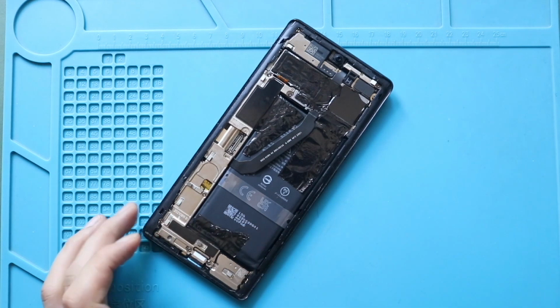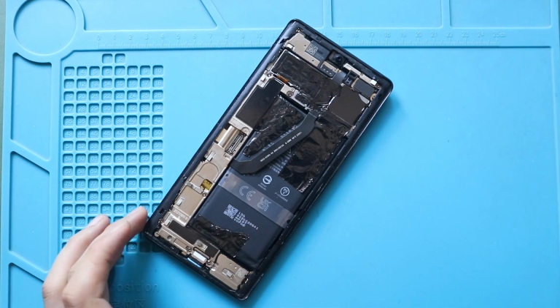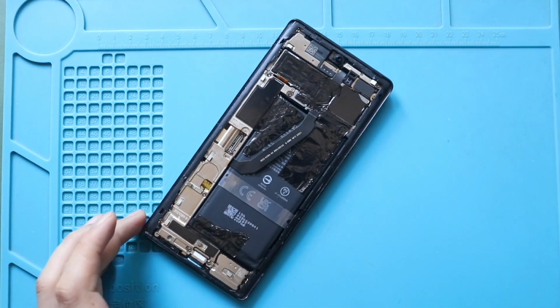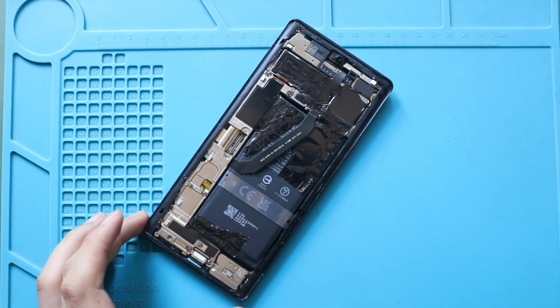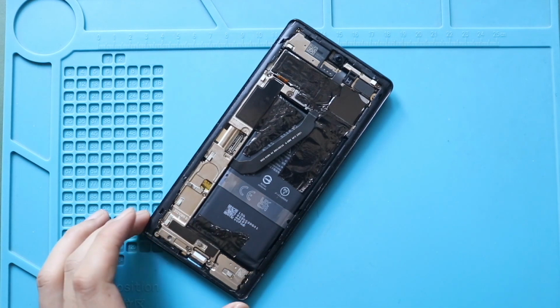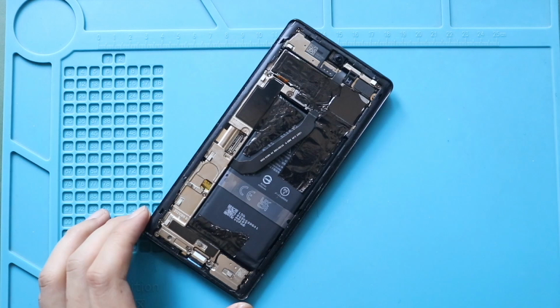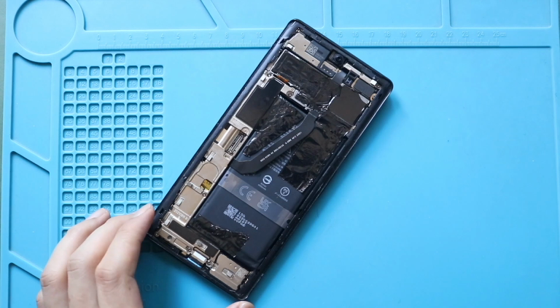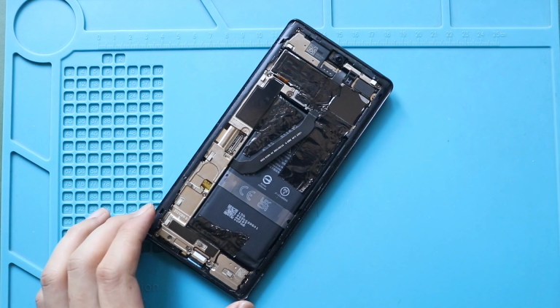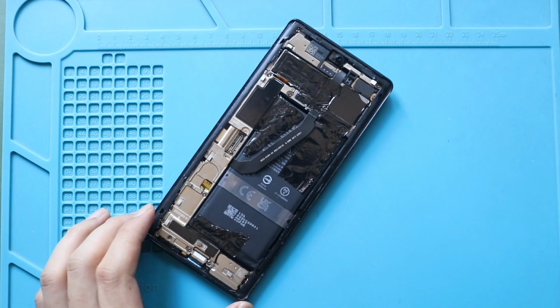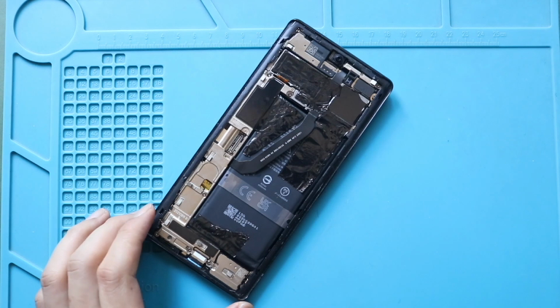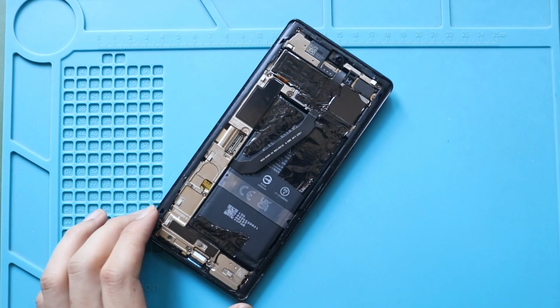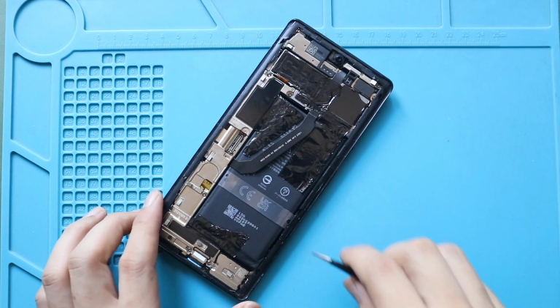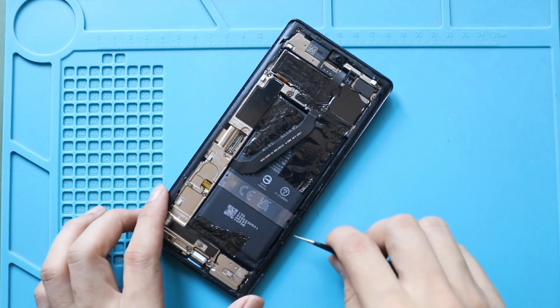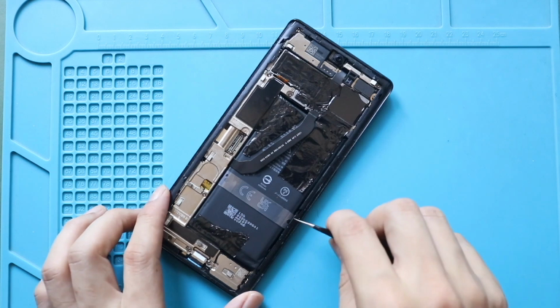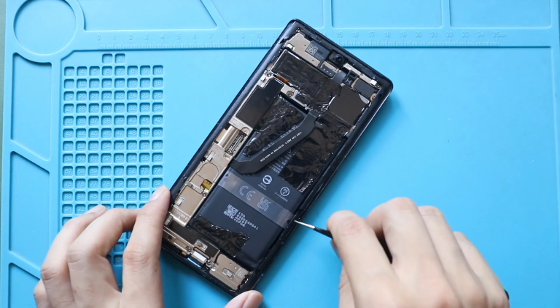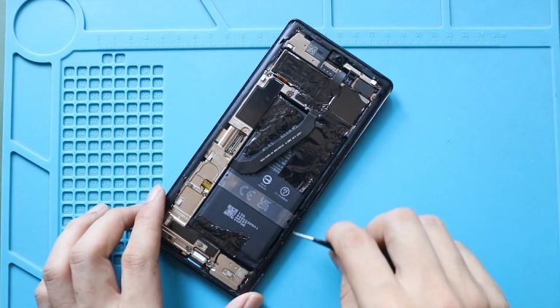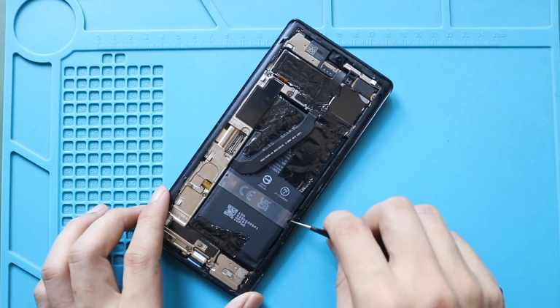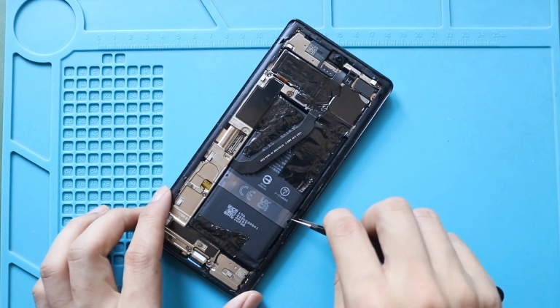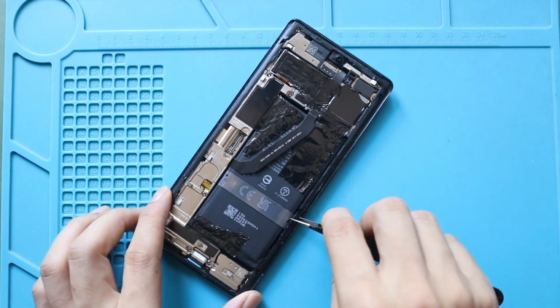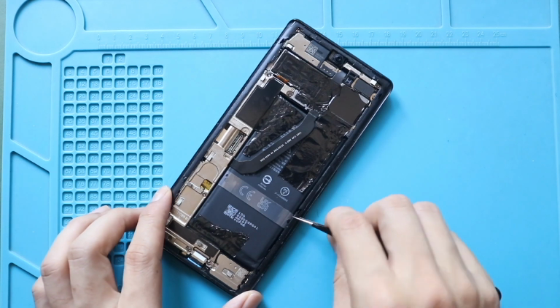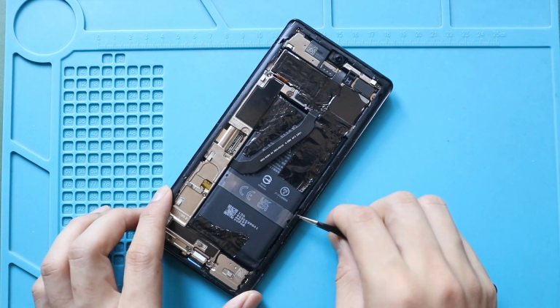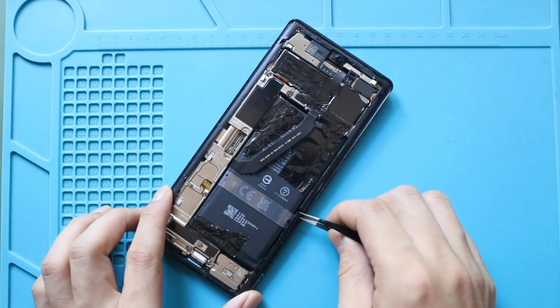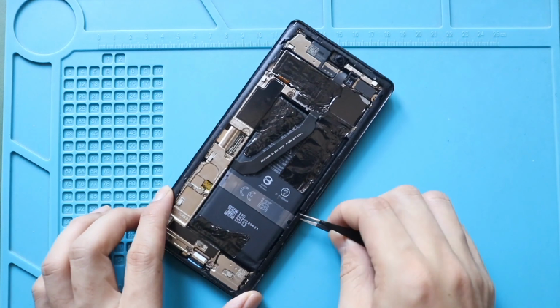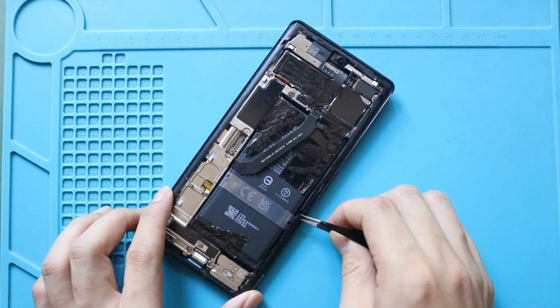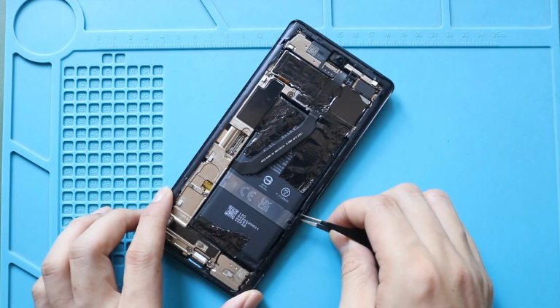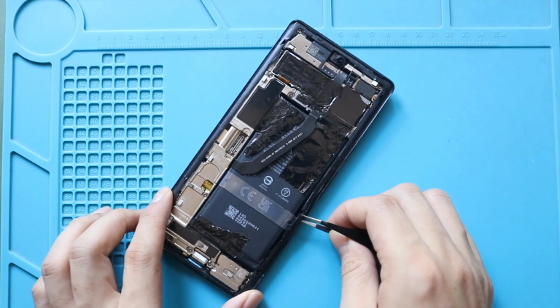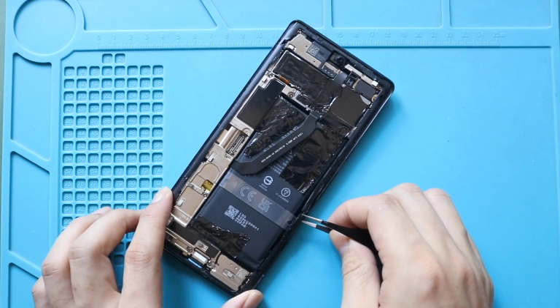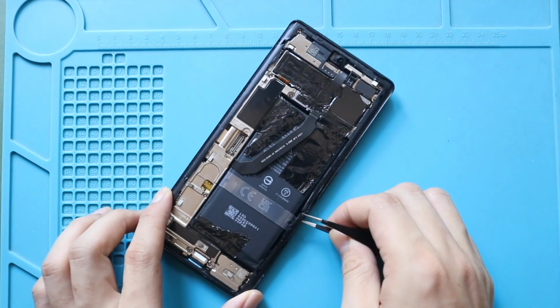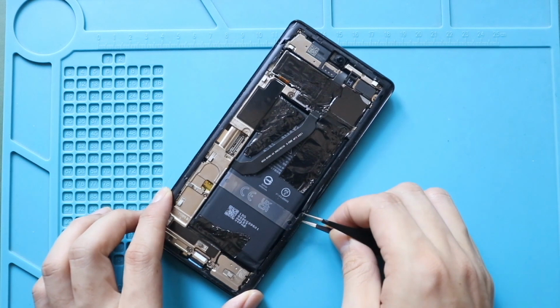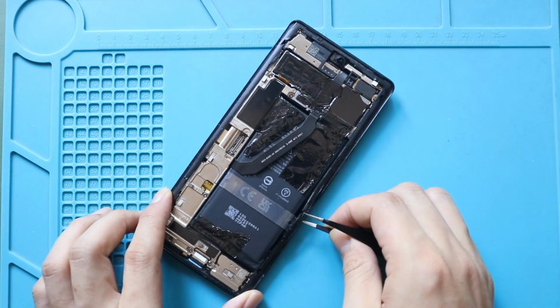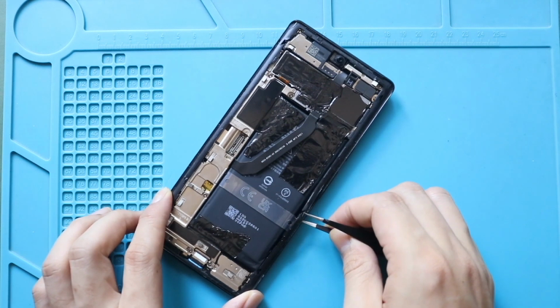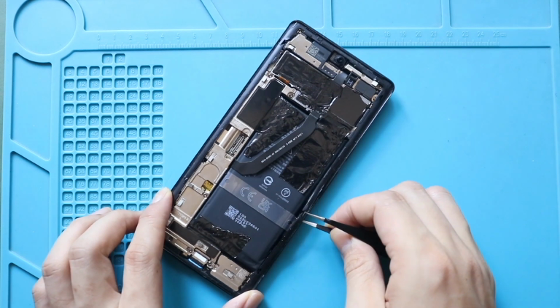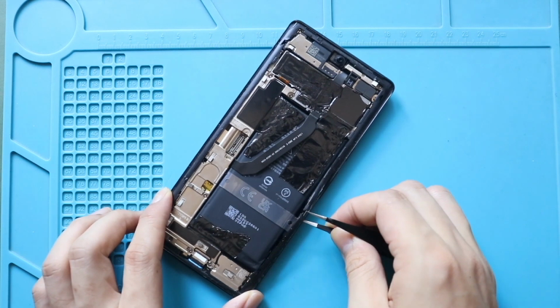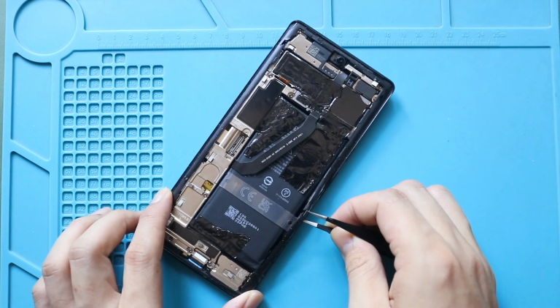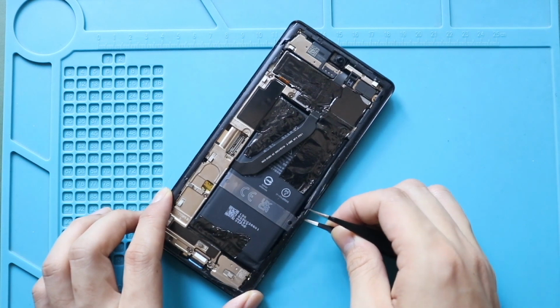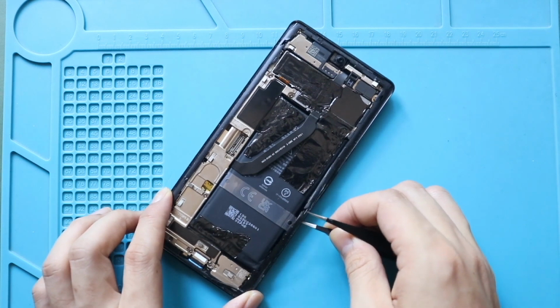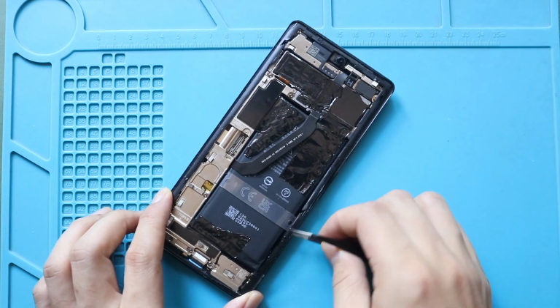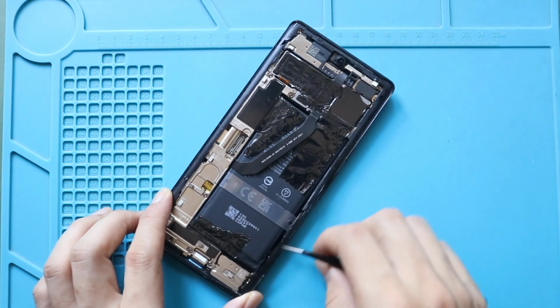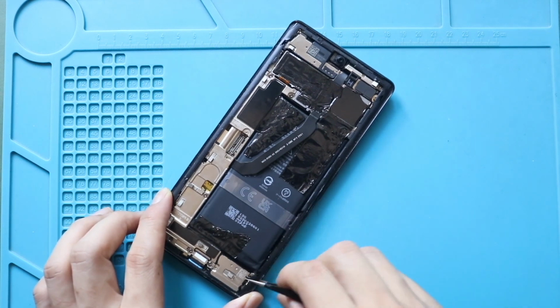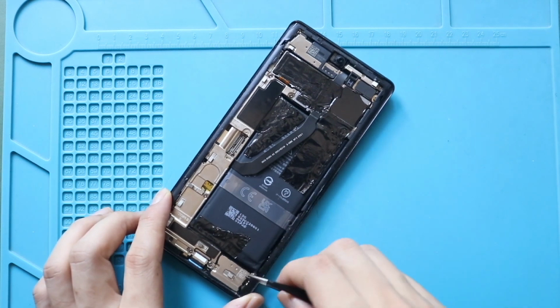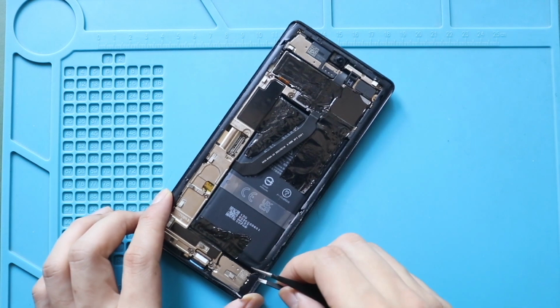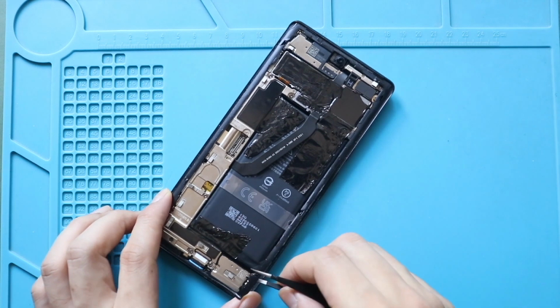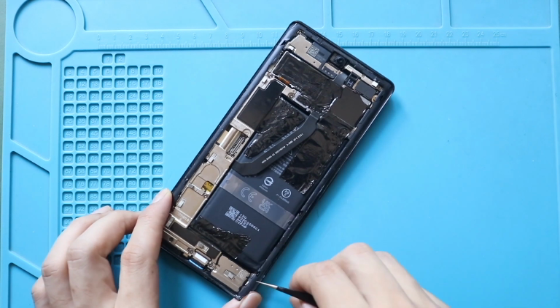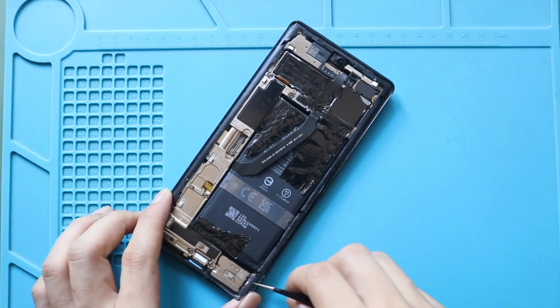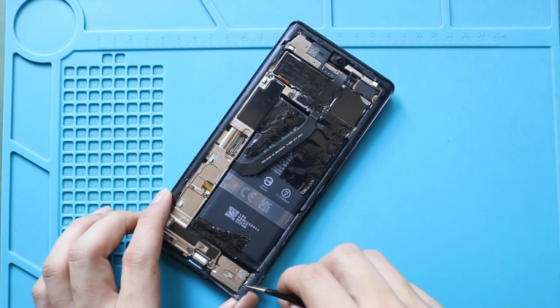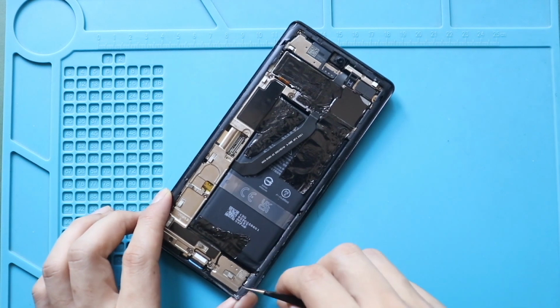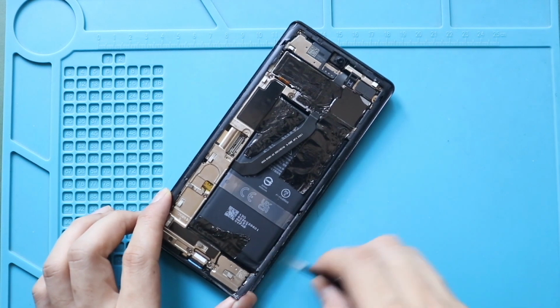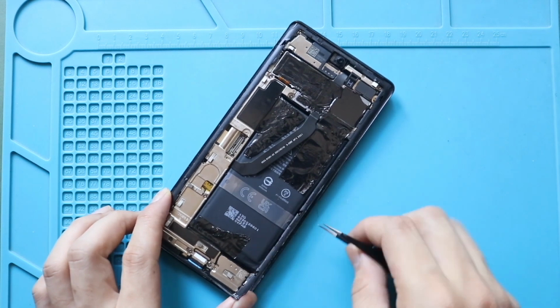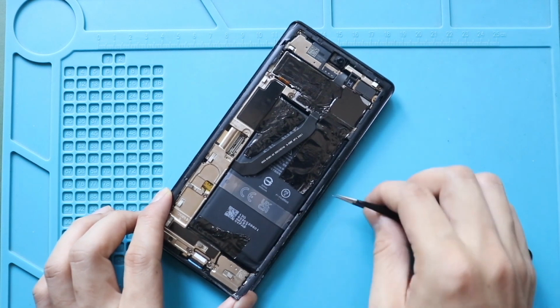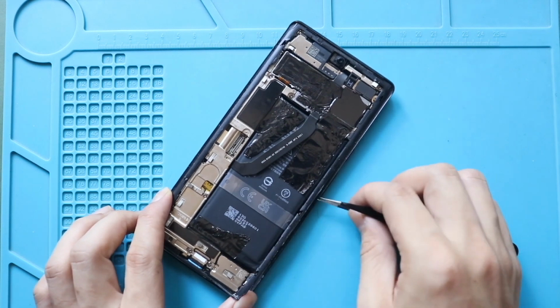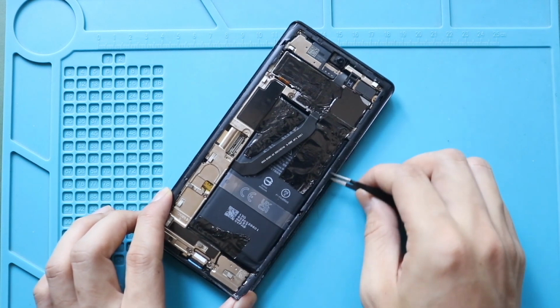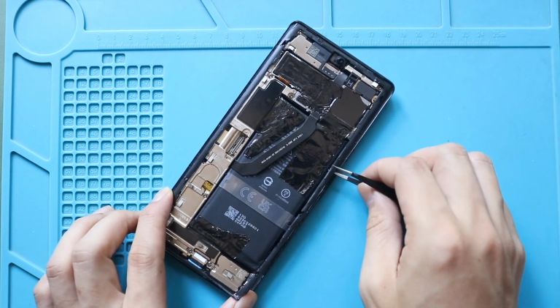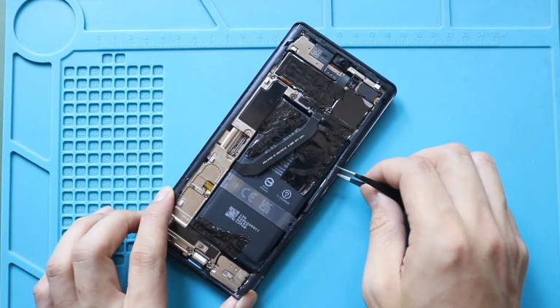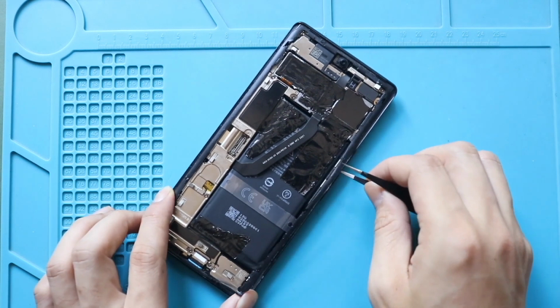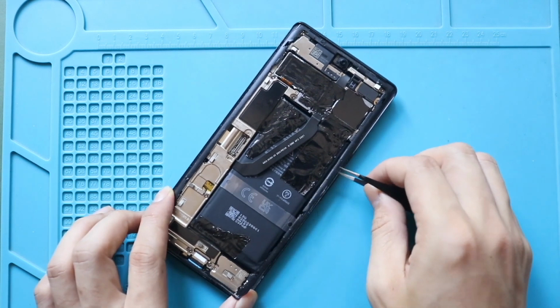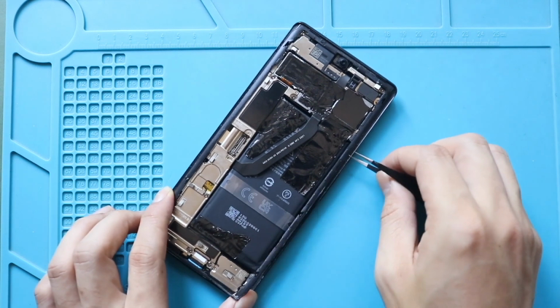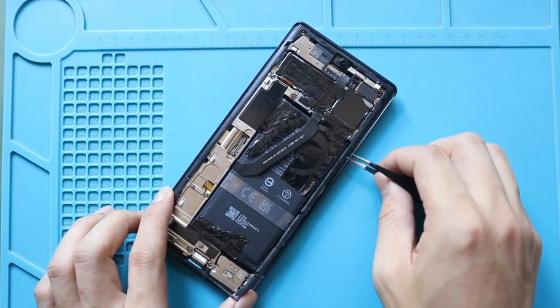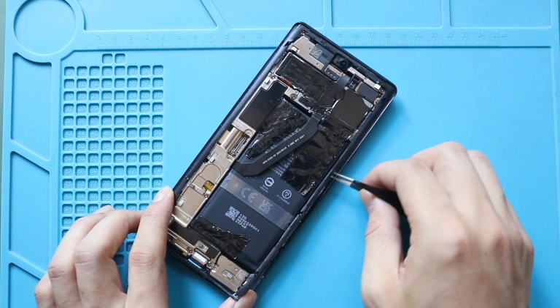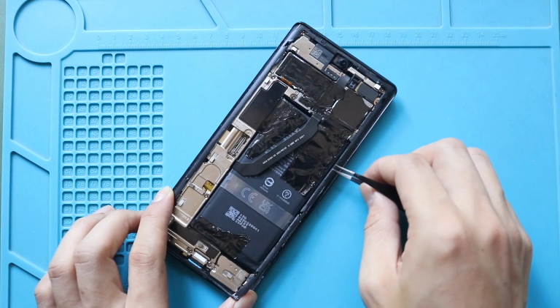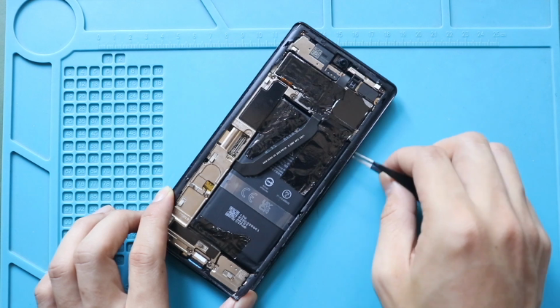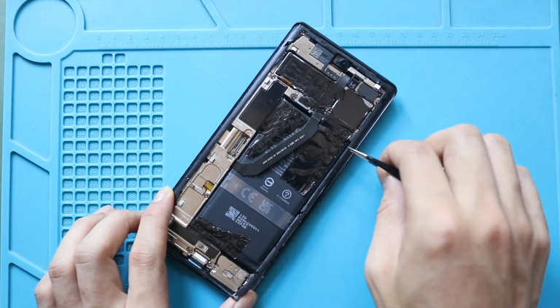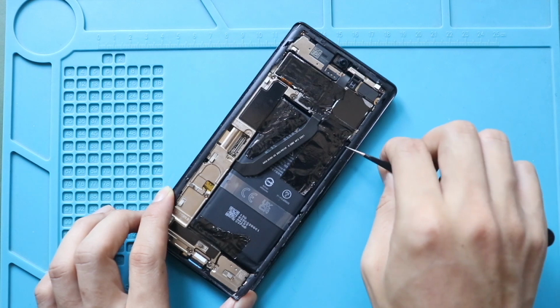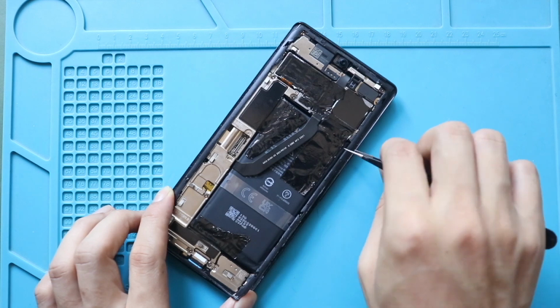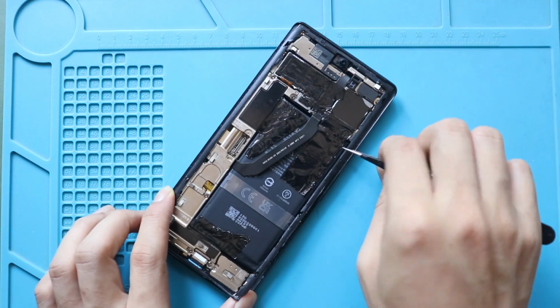Next, use a pry tool or tweezers to pull out the LCD frame. Gently unplug the clips on the frame.